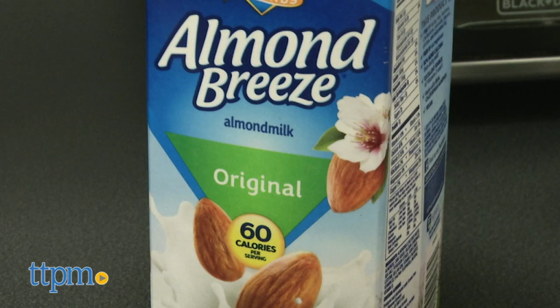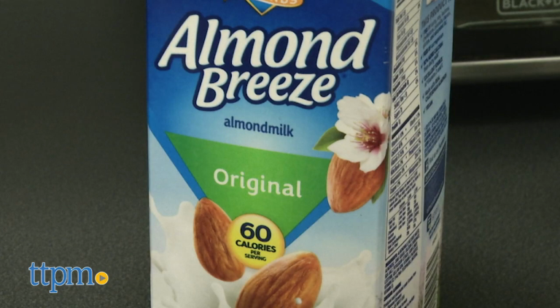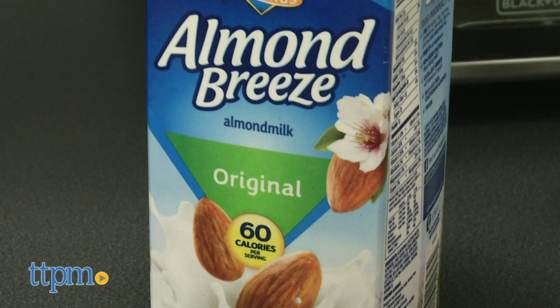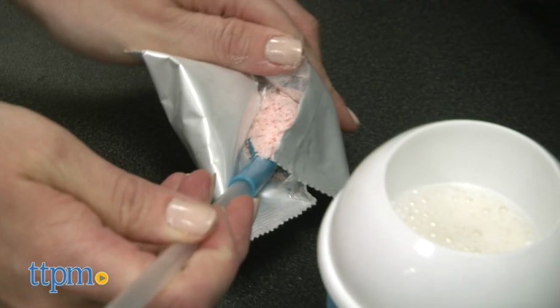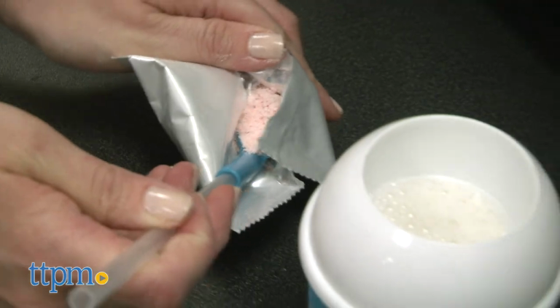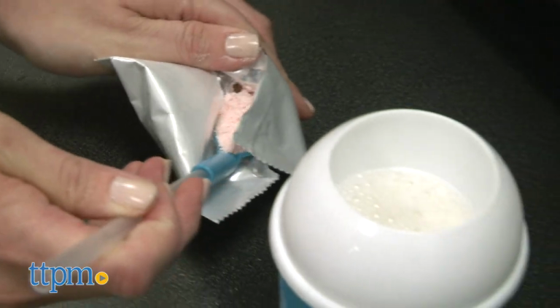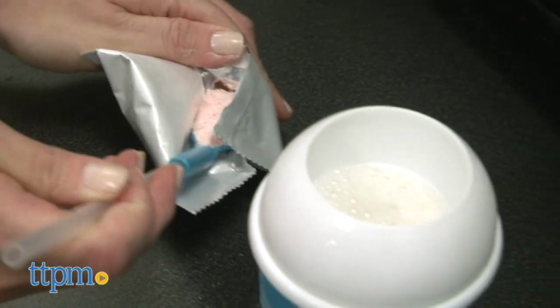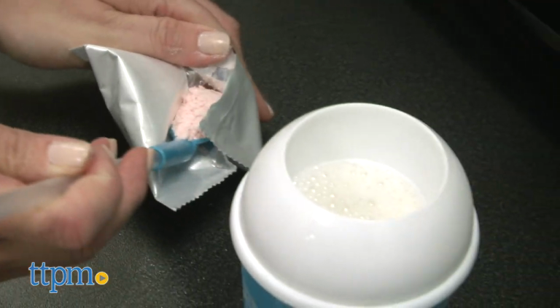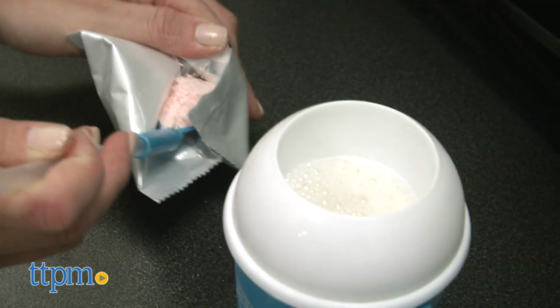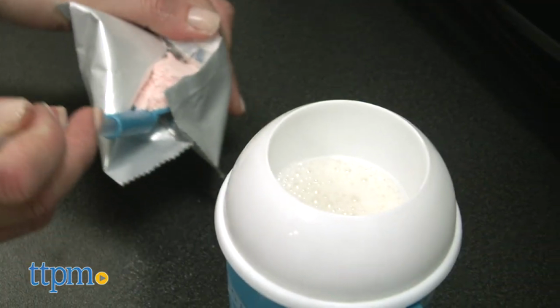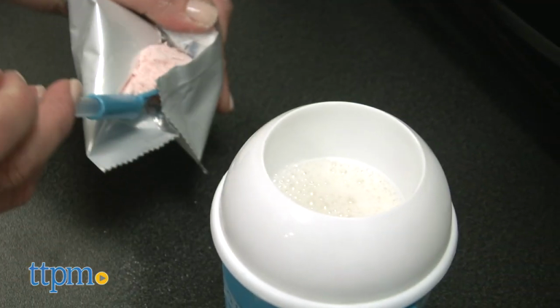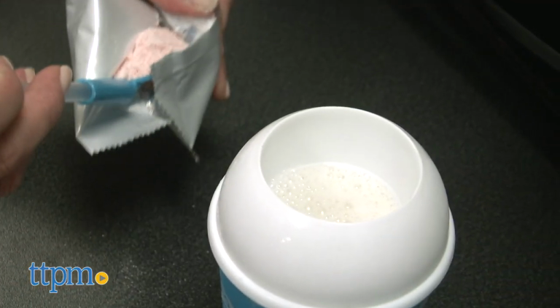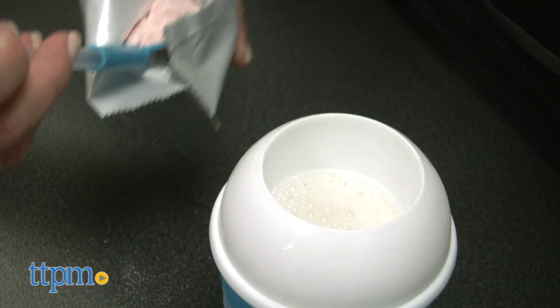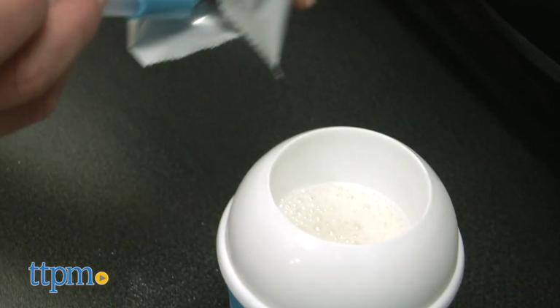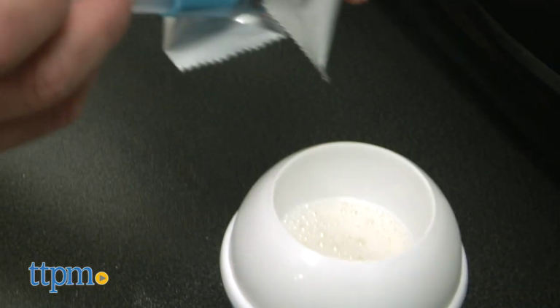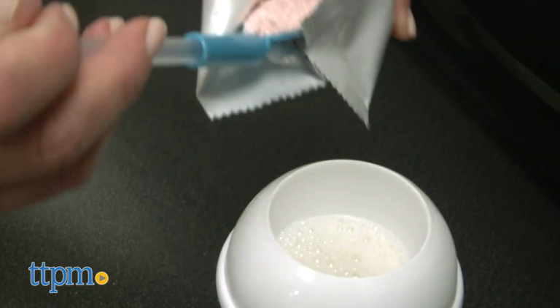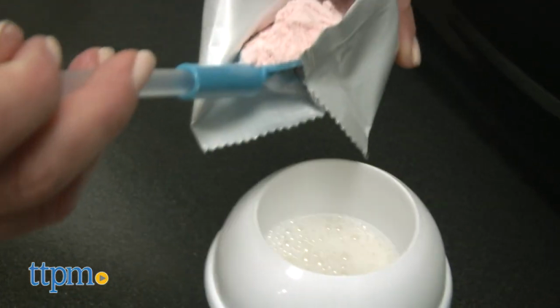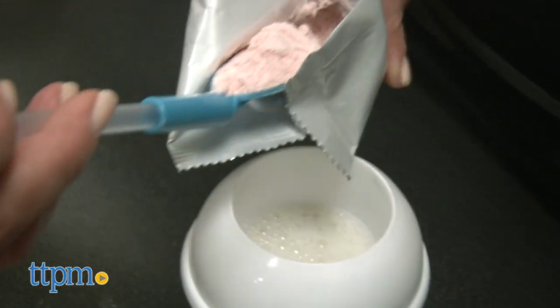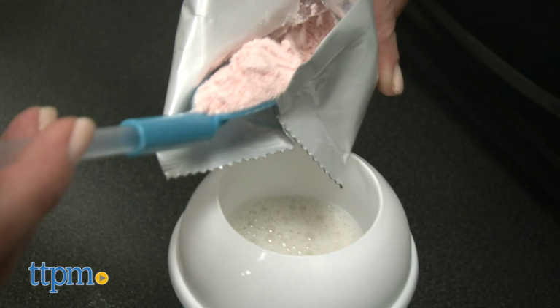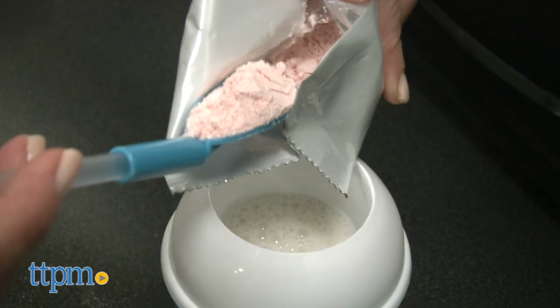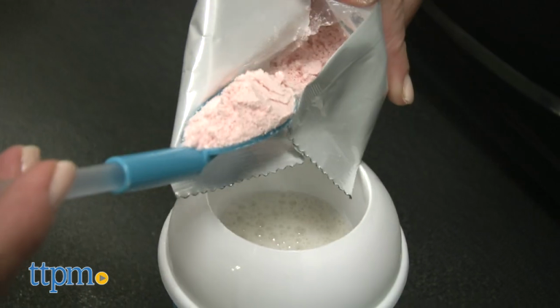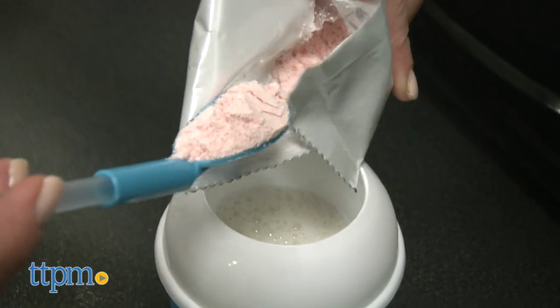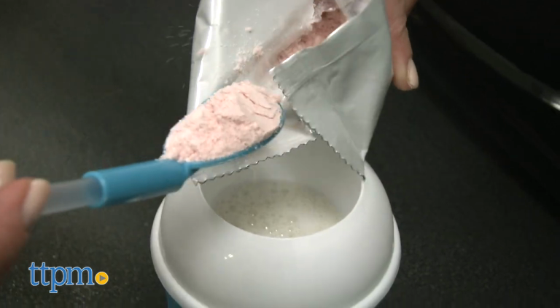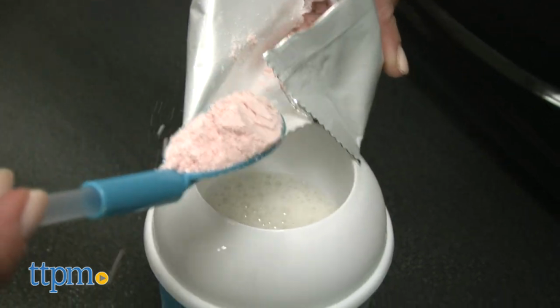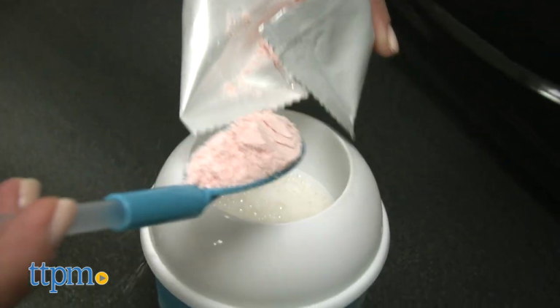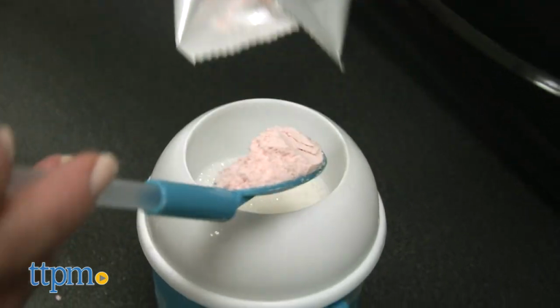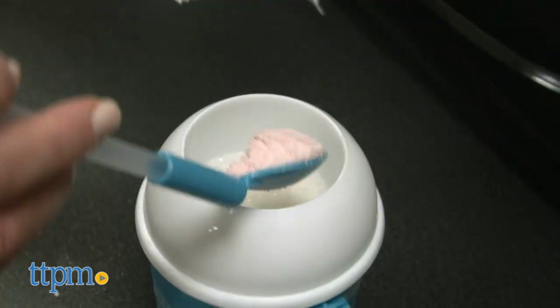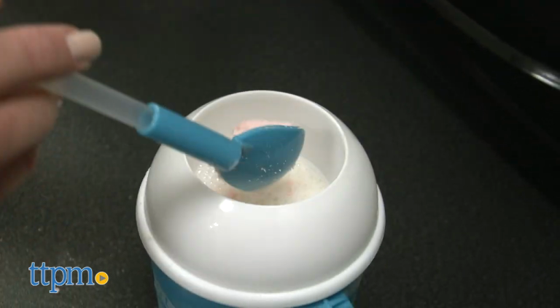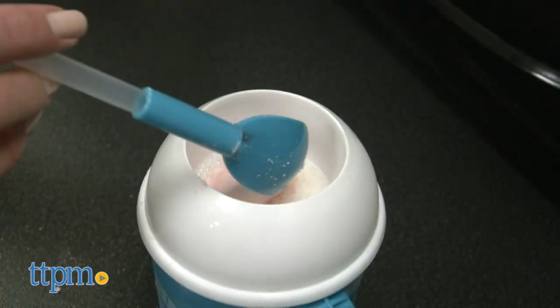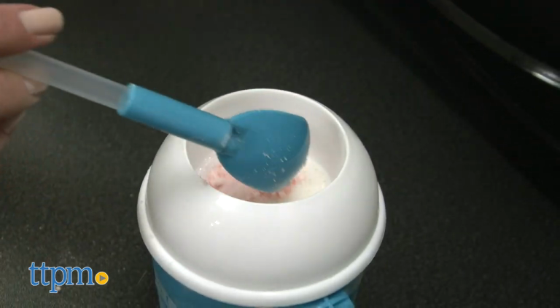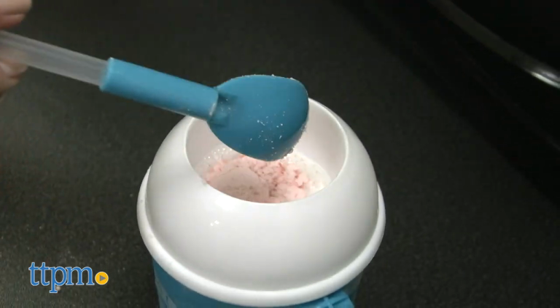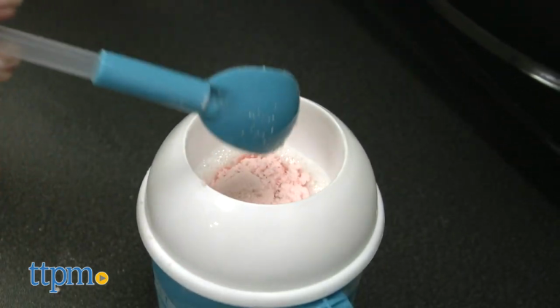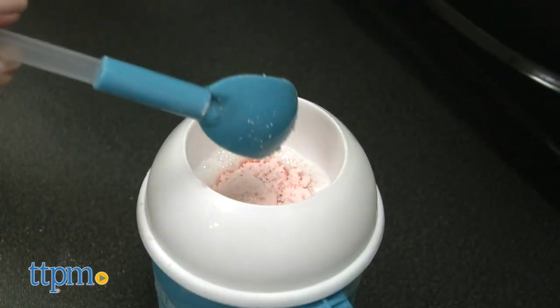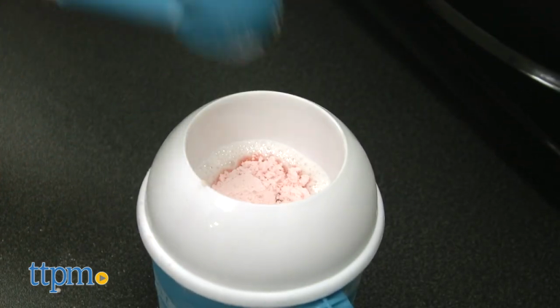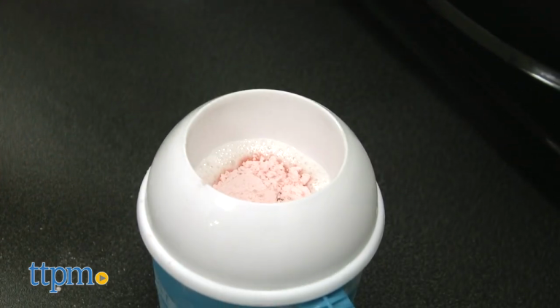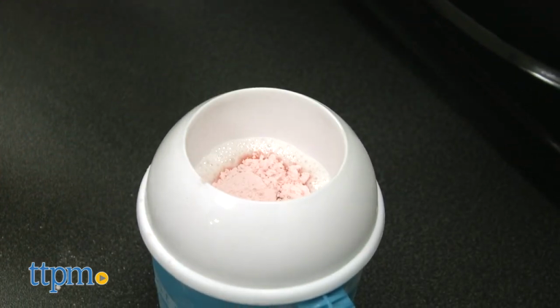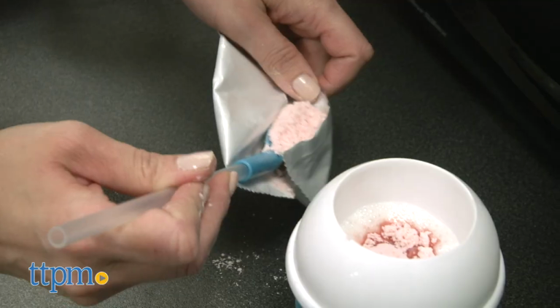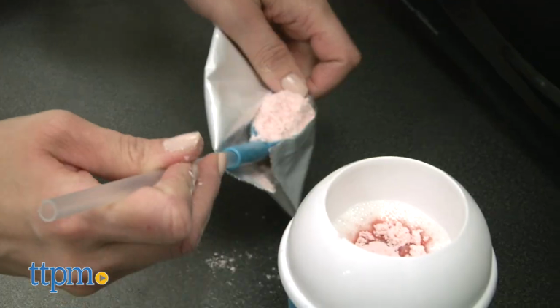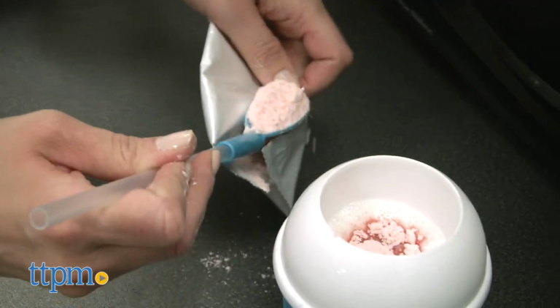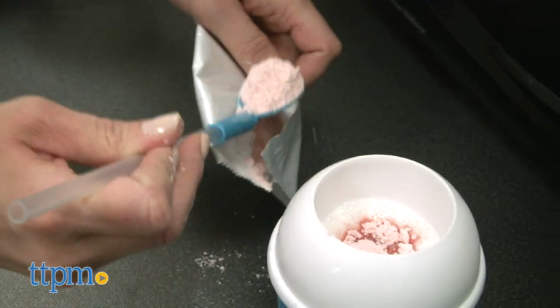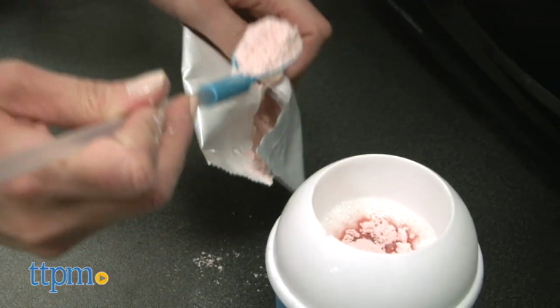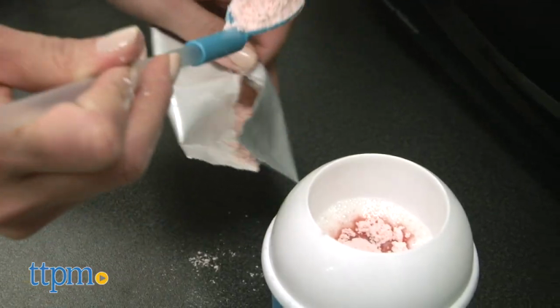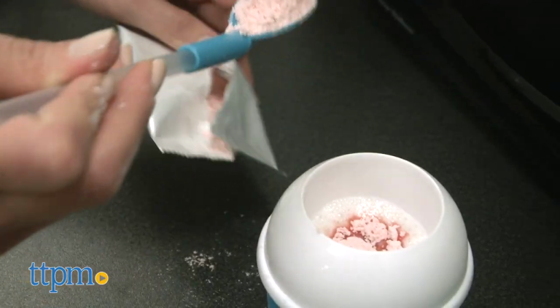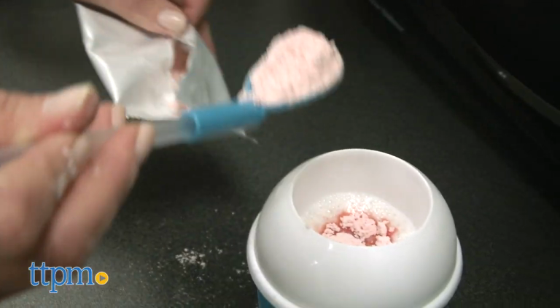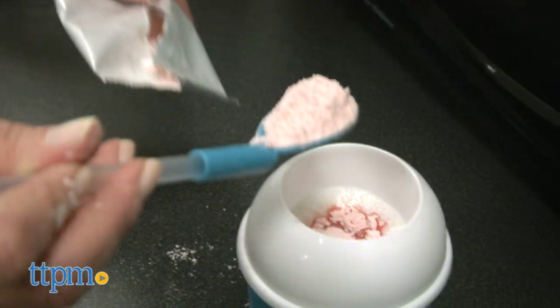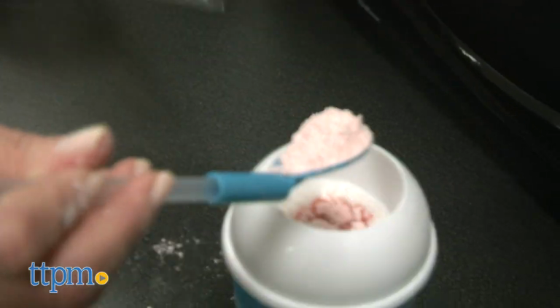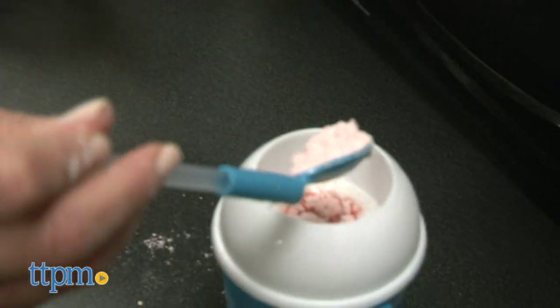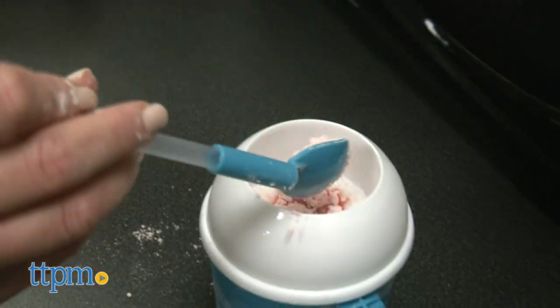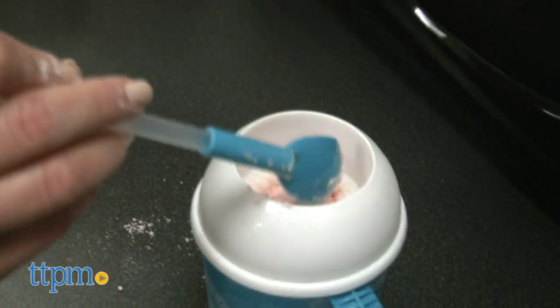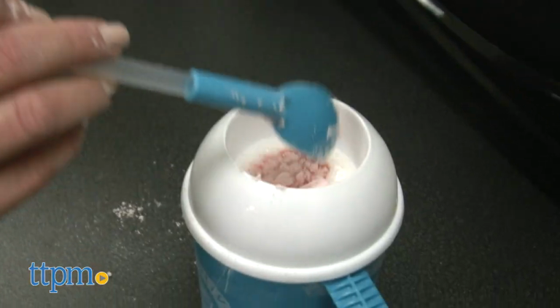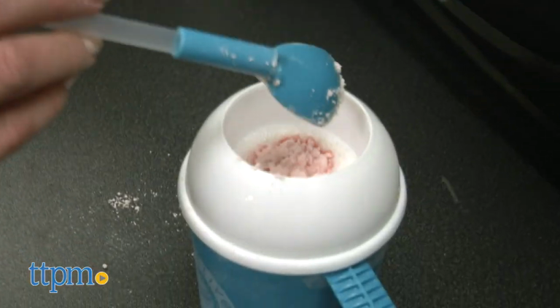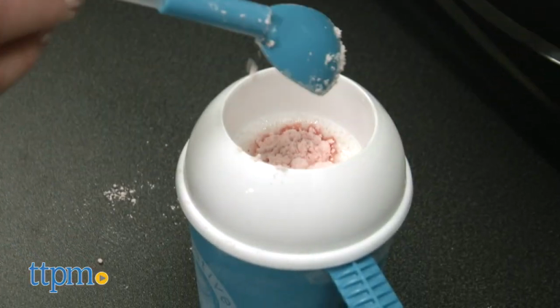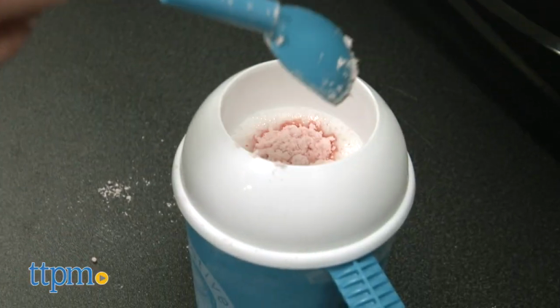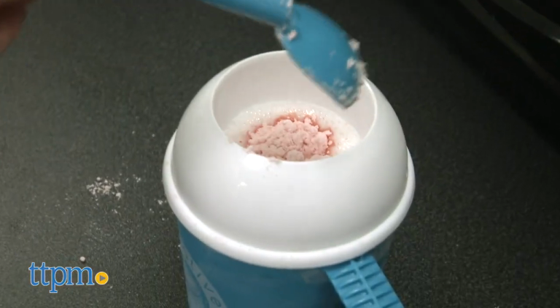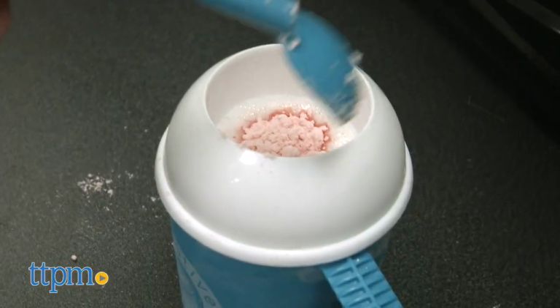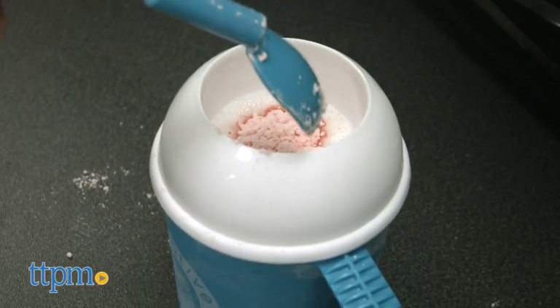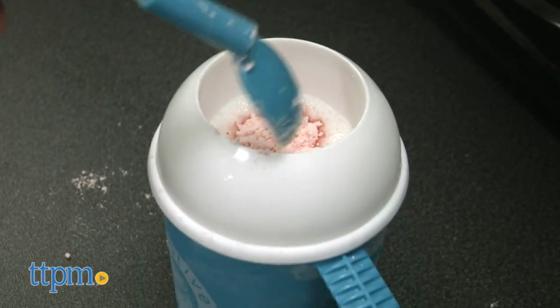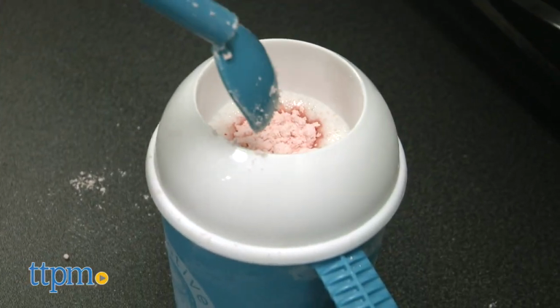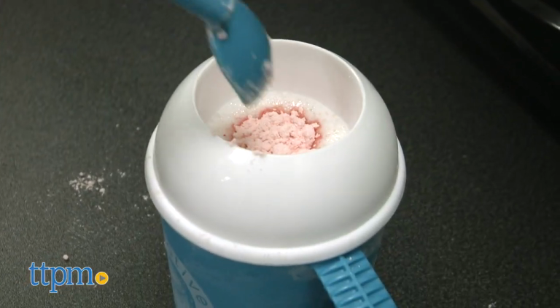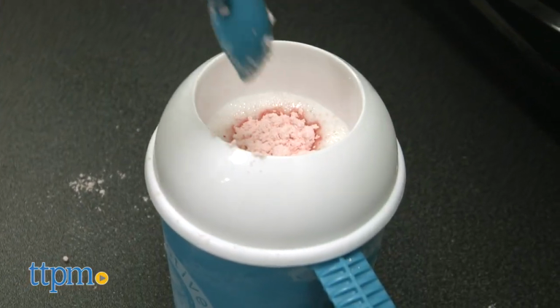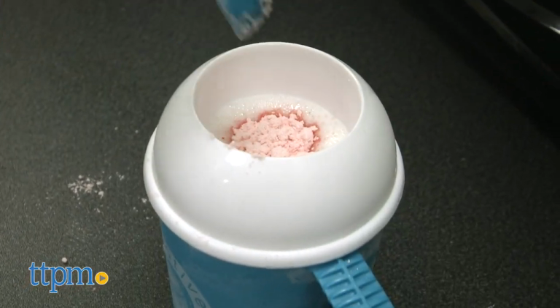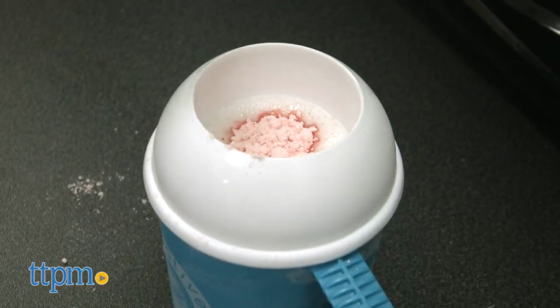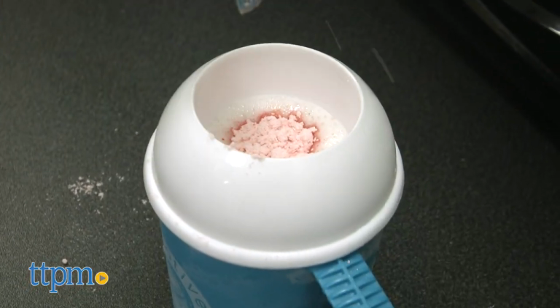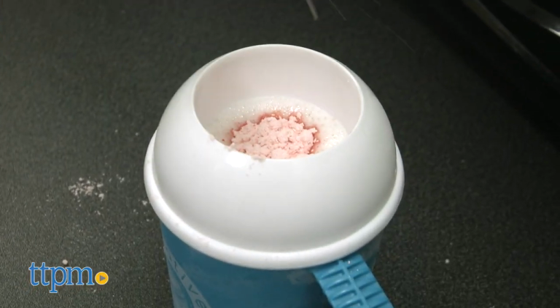Then scoop two spoonfuls of your chosen flavor into the mug and mix the powder and milk together until no longer clumpy. This should take about one minute.